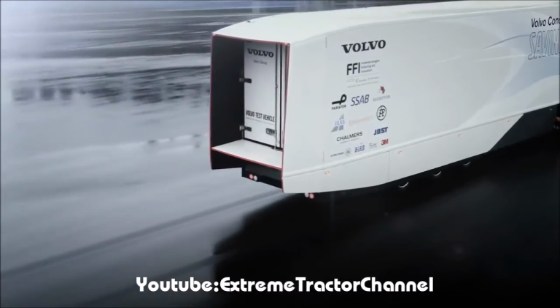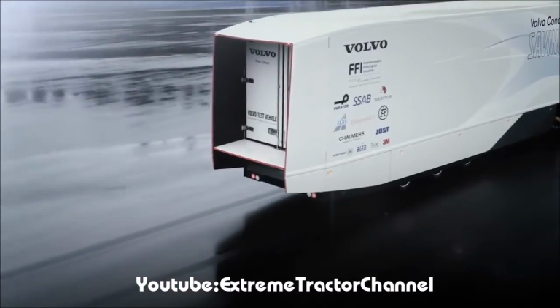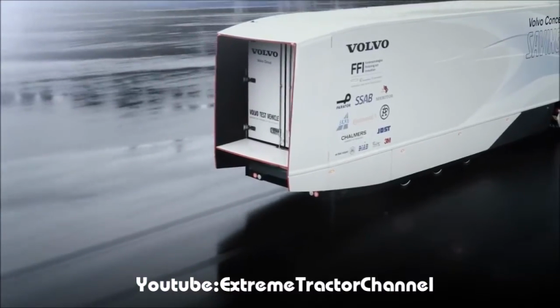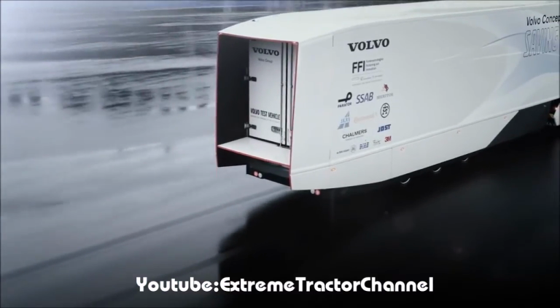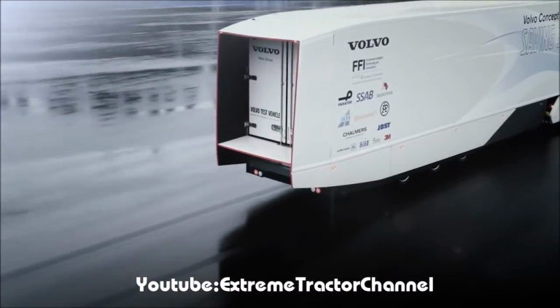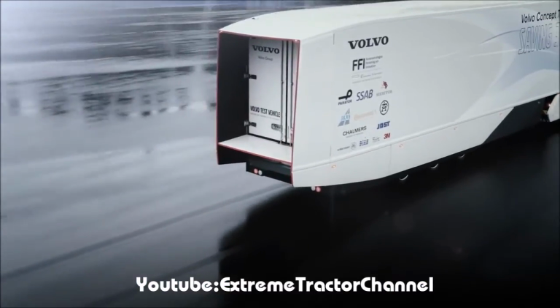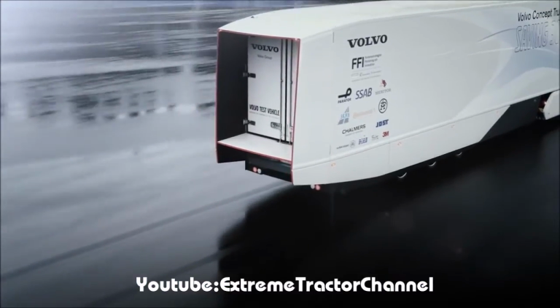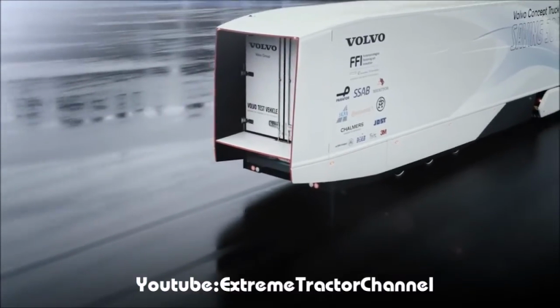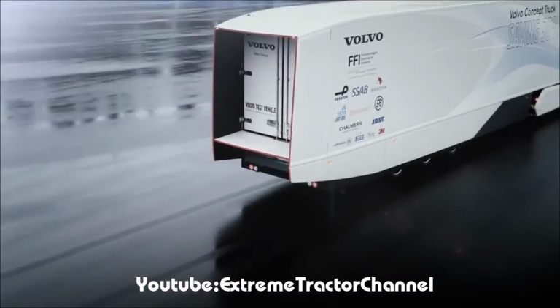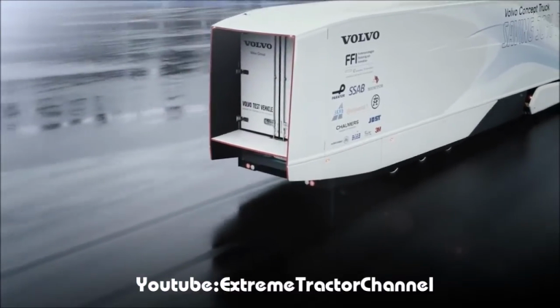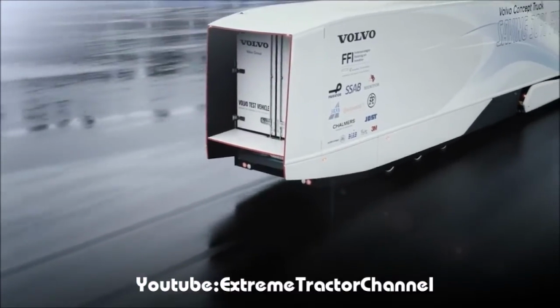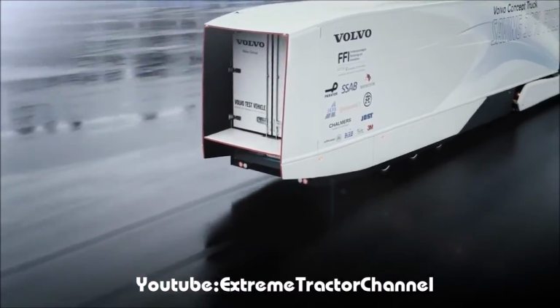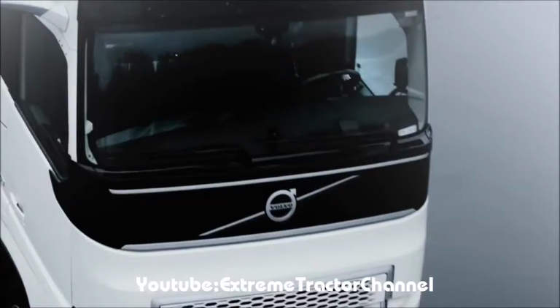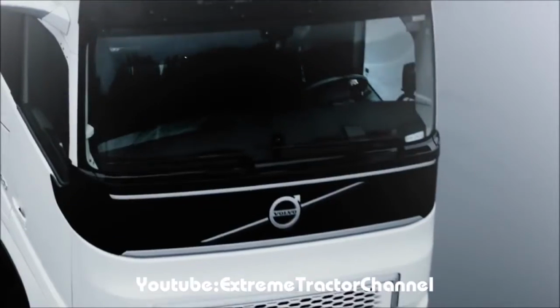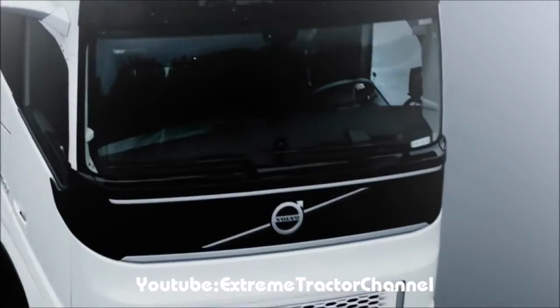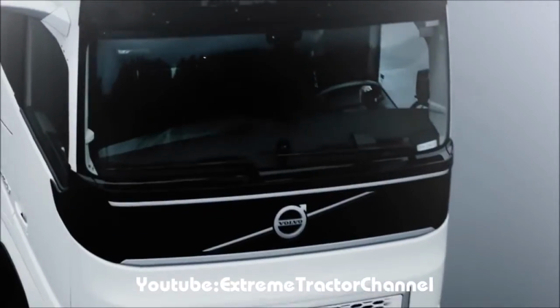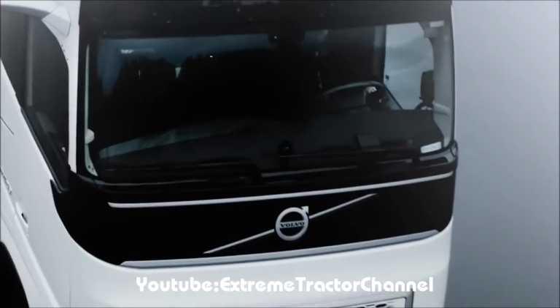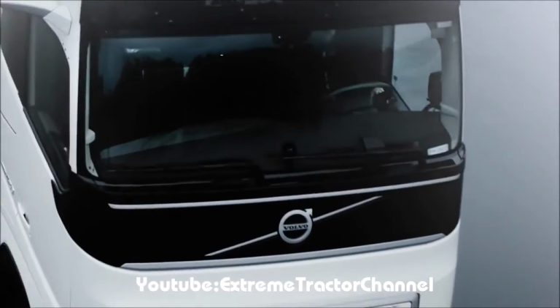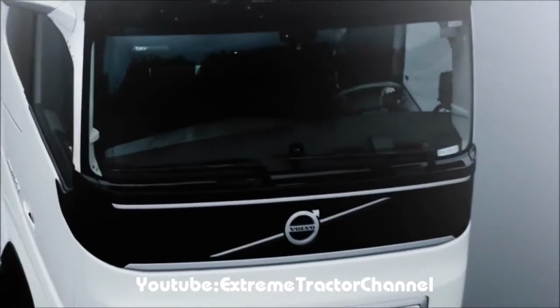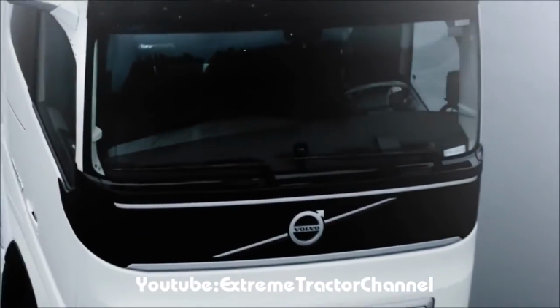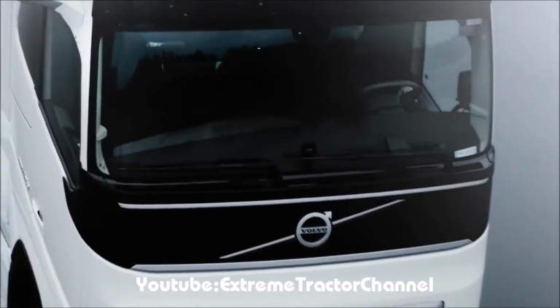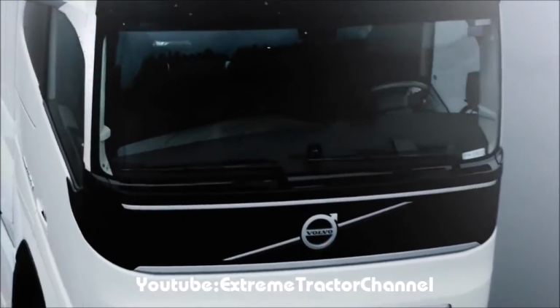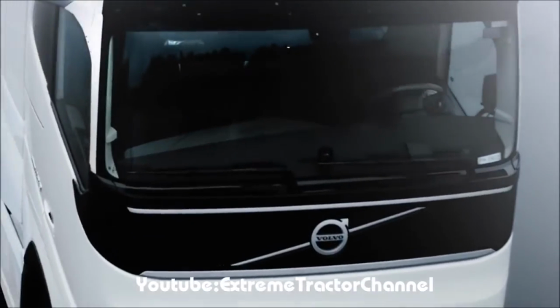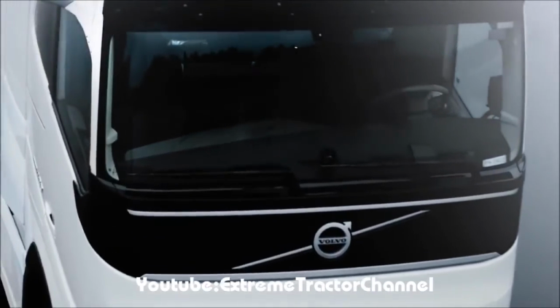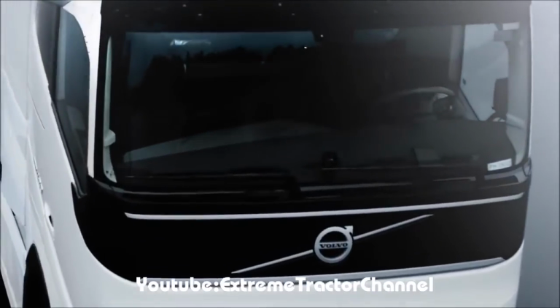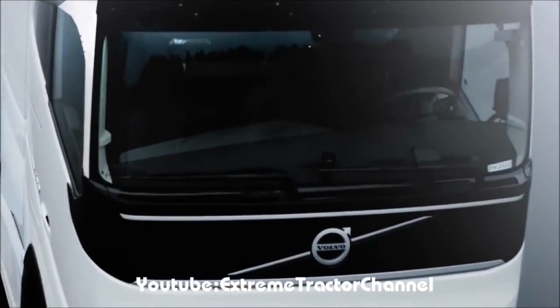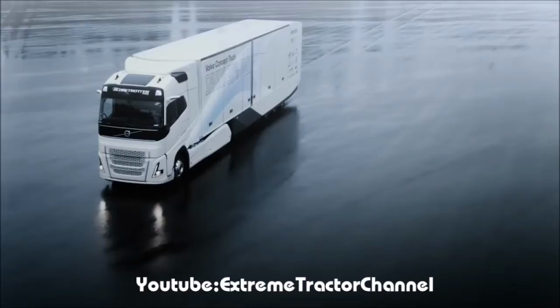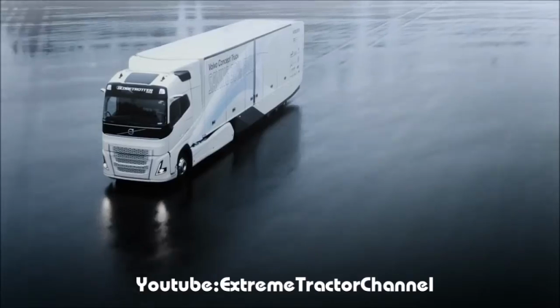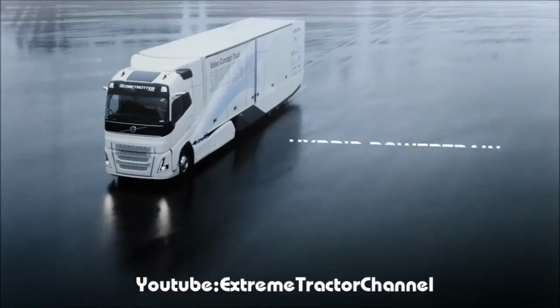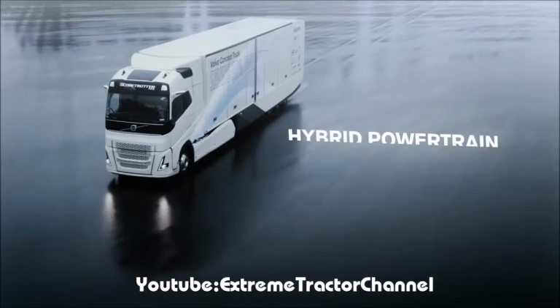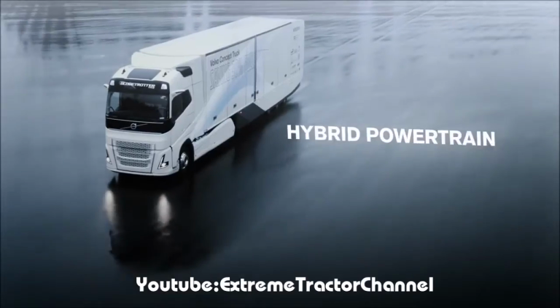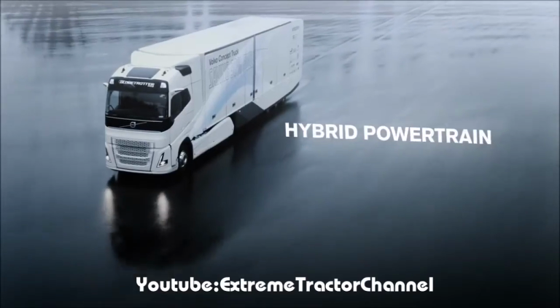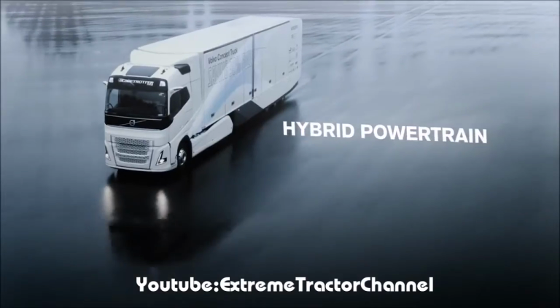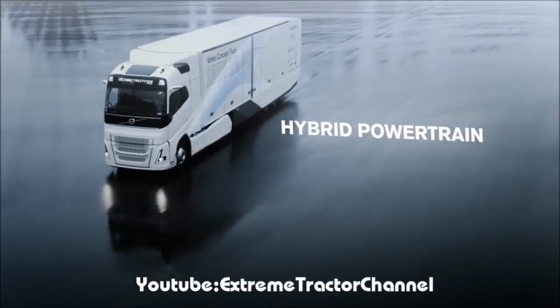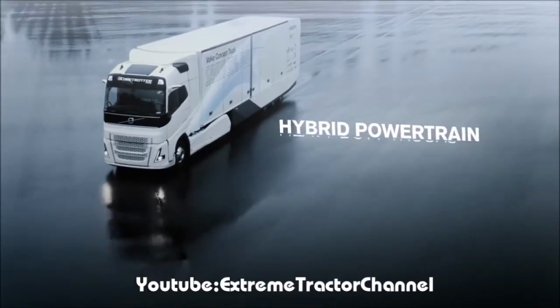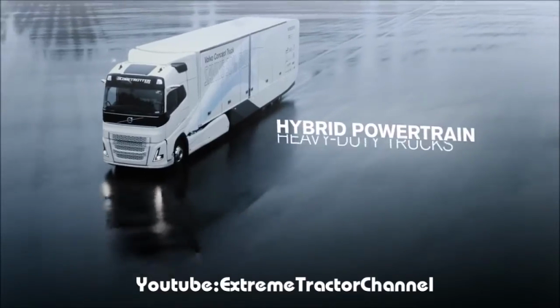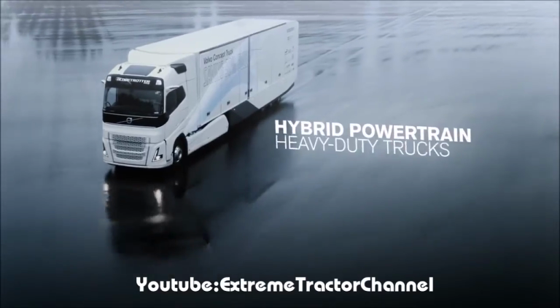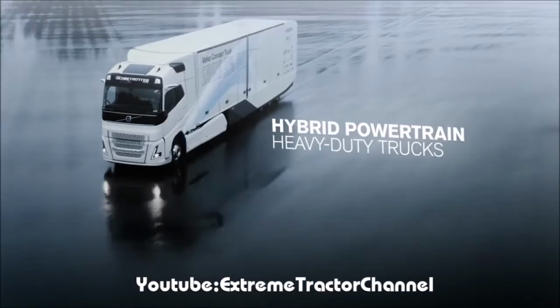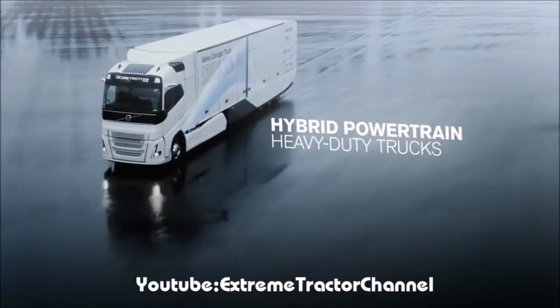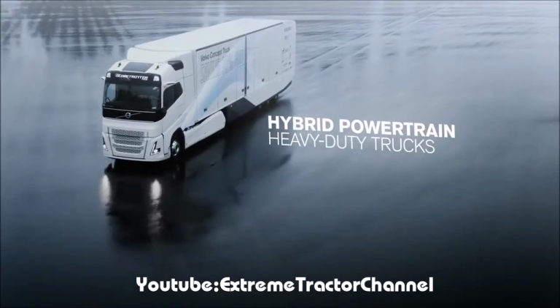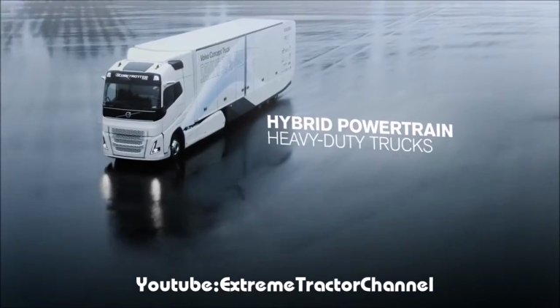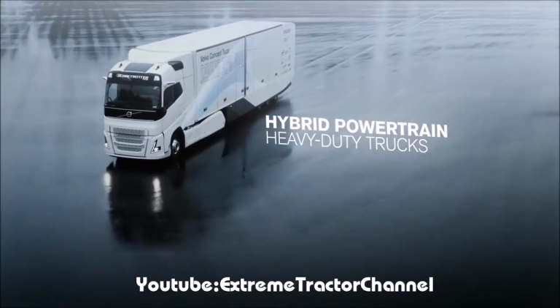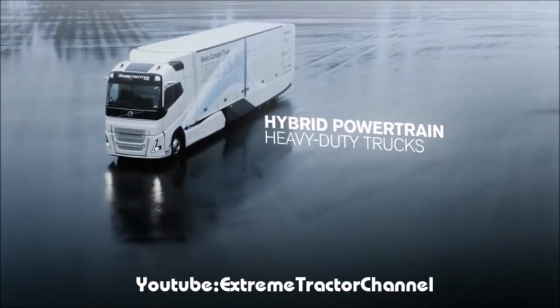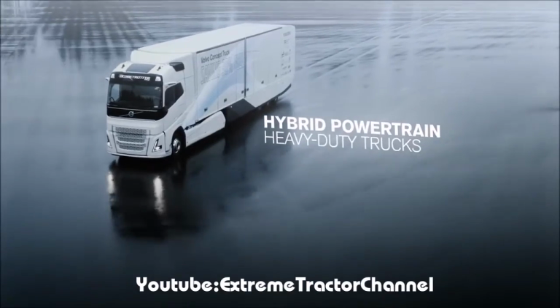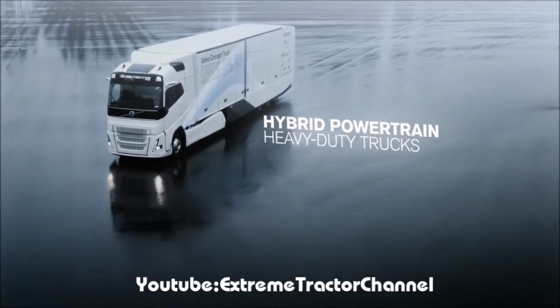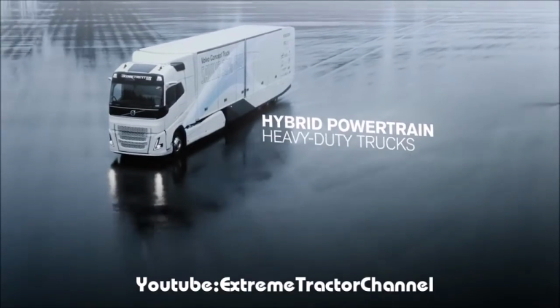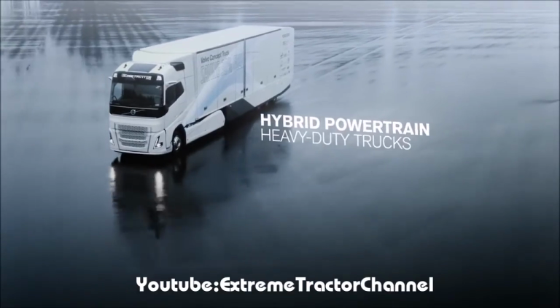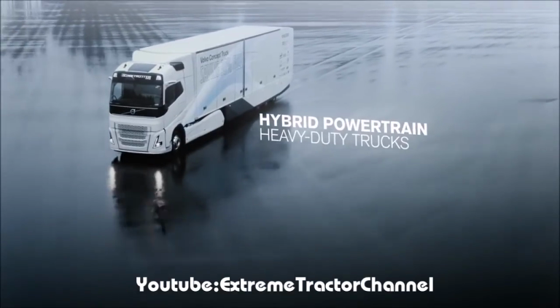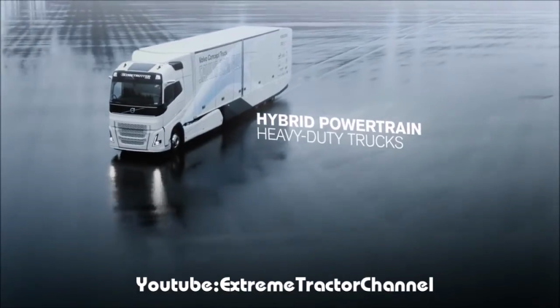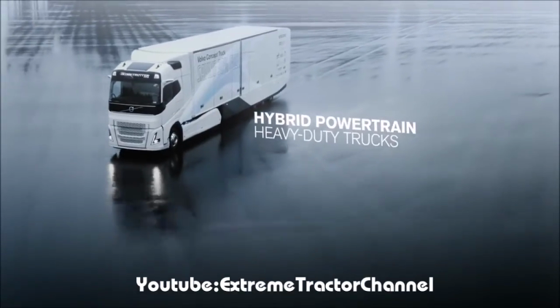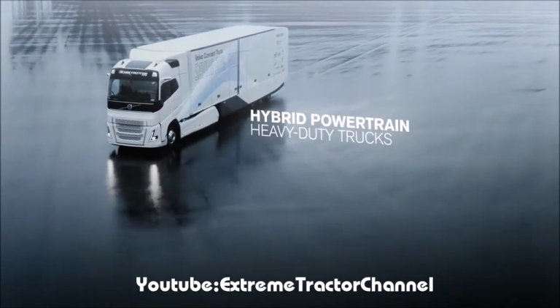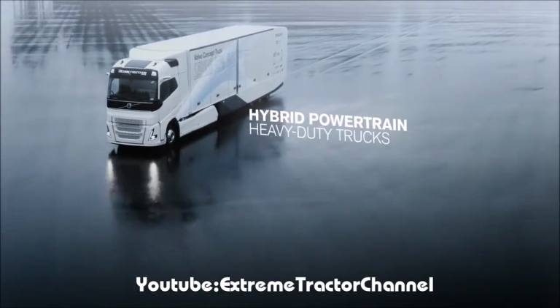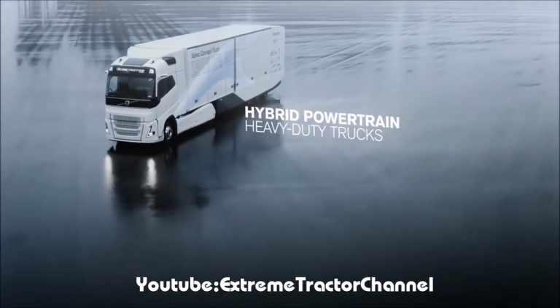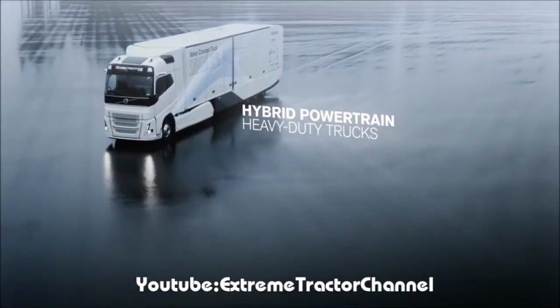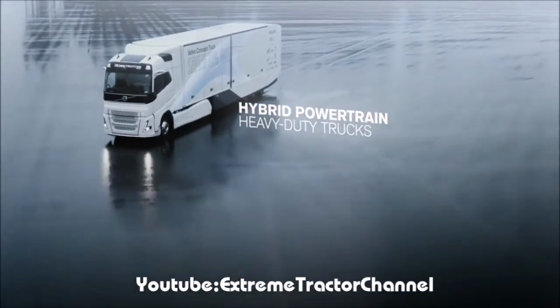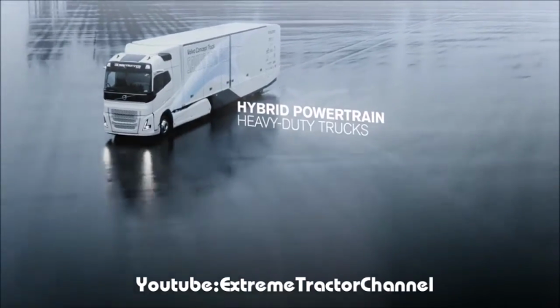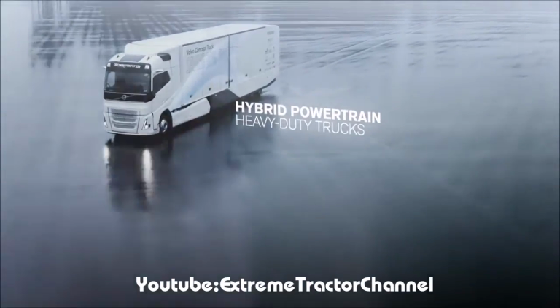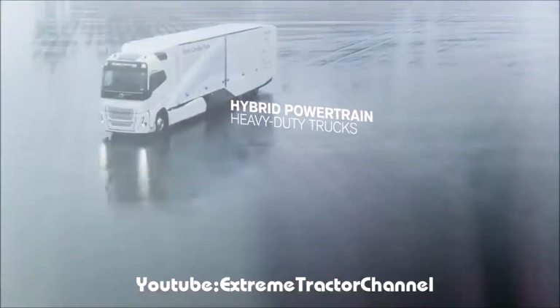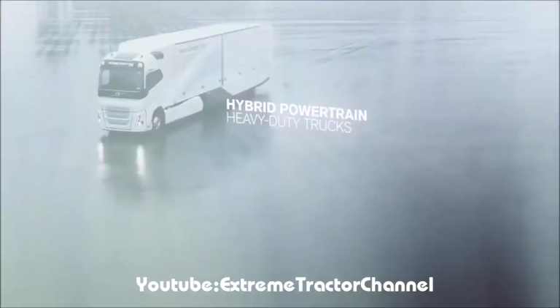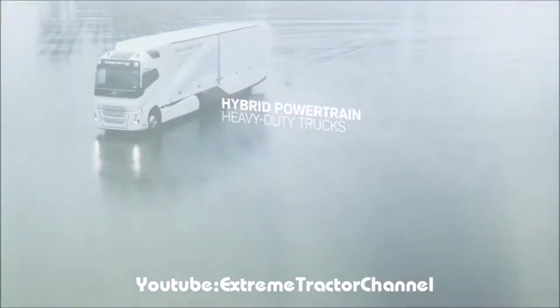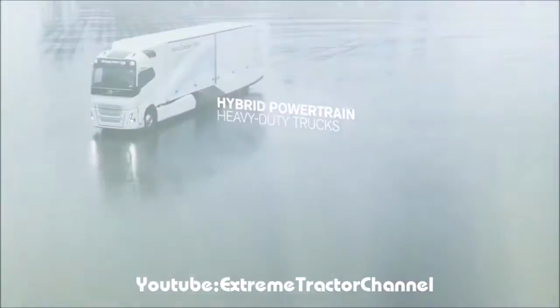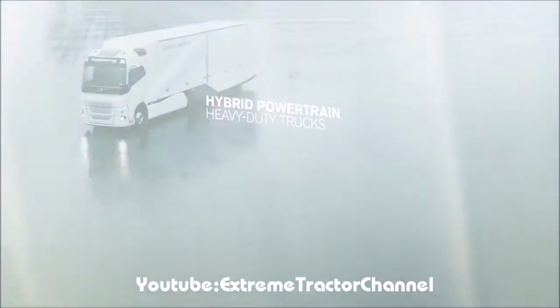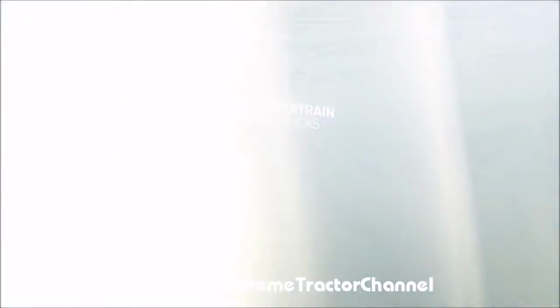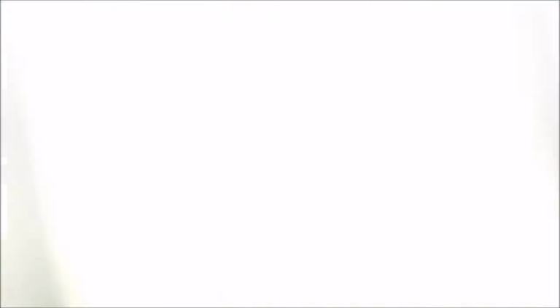A key factor behind this improvement is Volvo's first hybrid powertrain for heavy-duty trucks in long-haul applications.